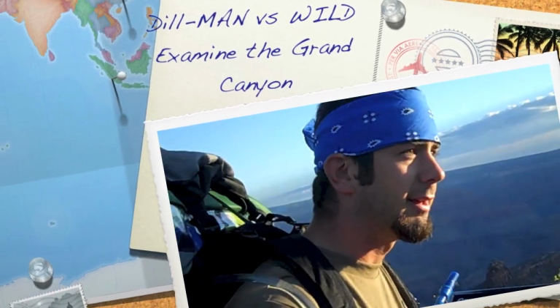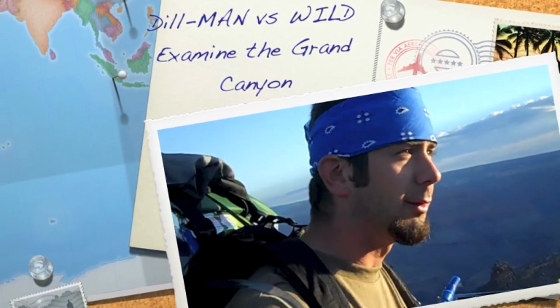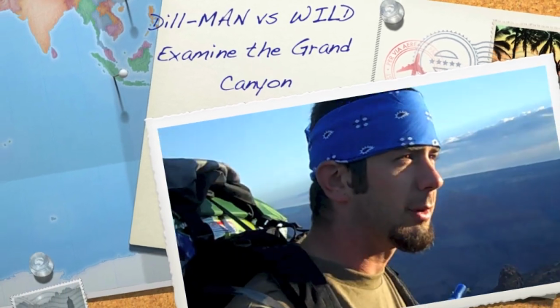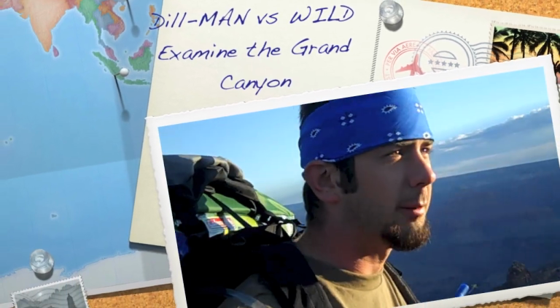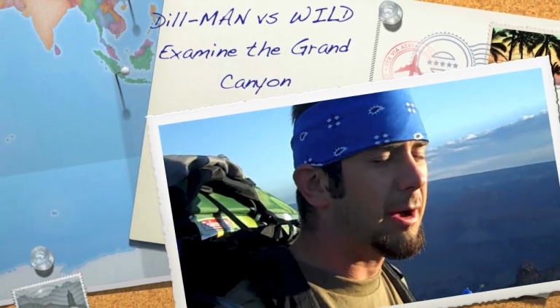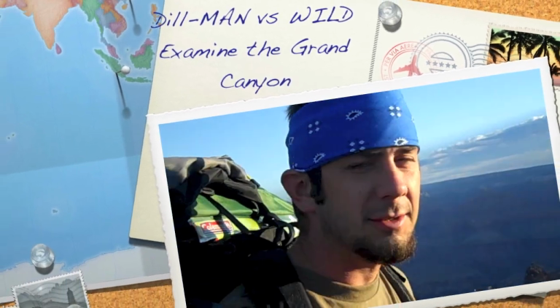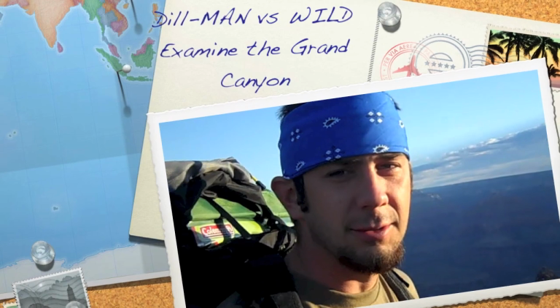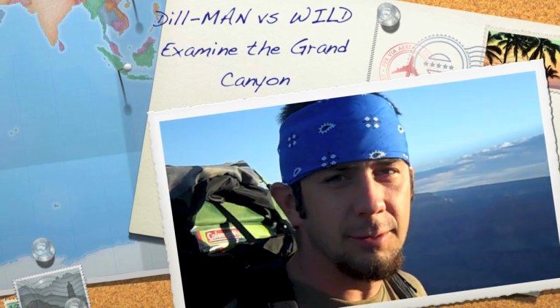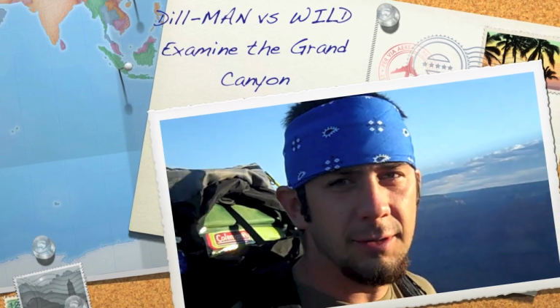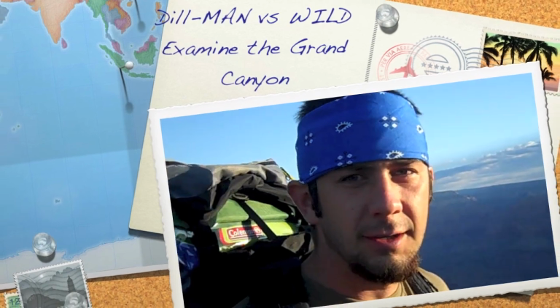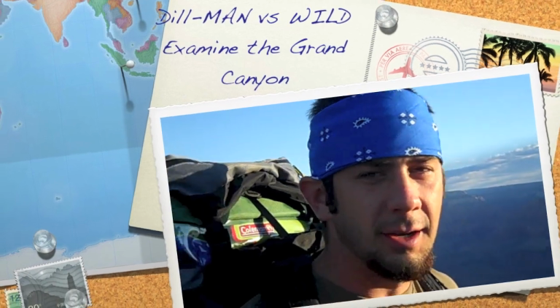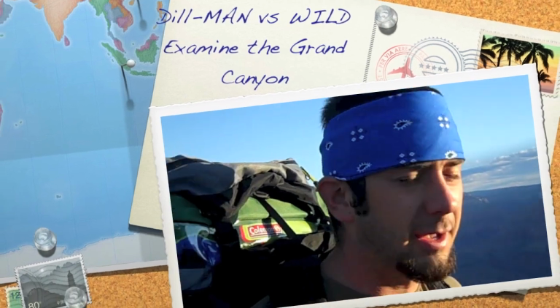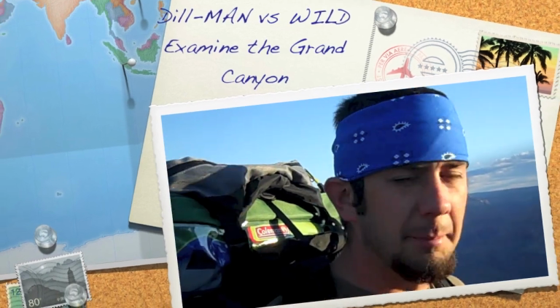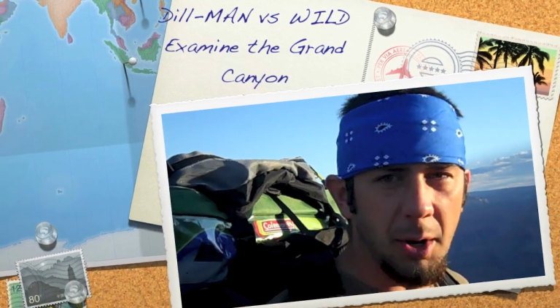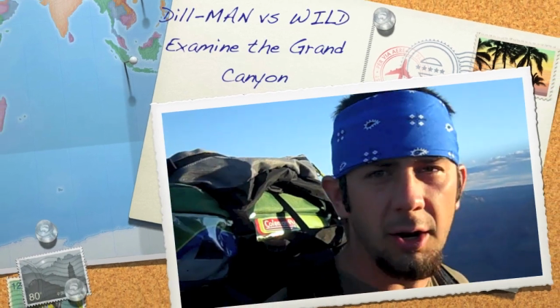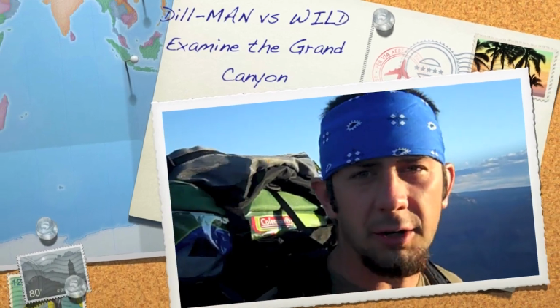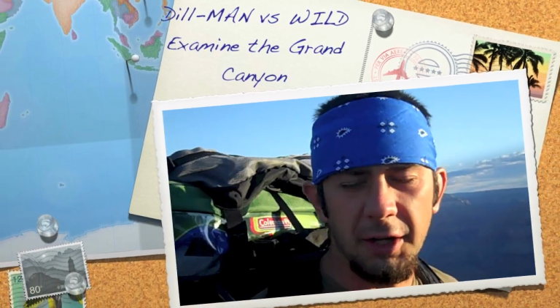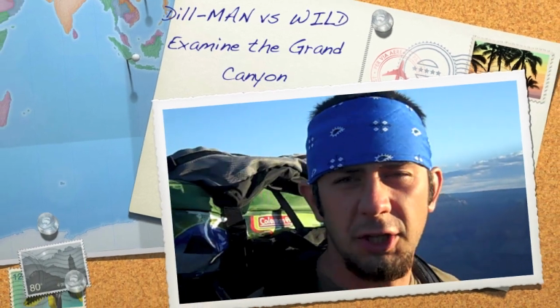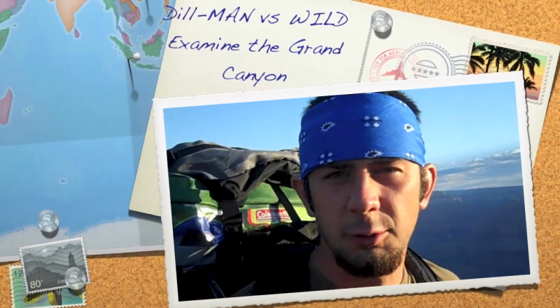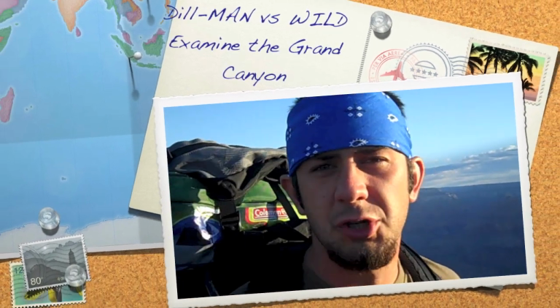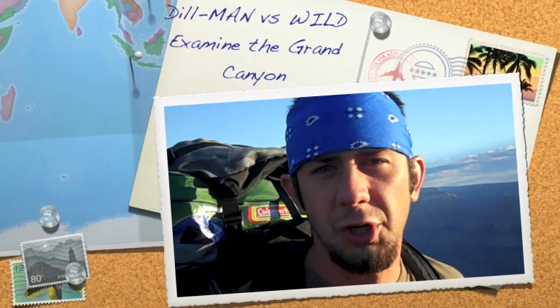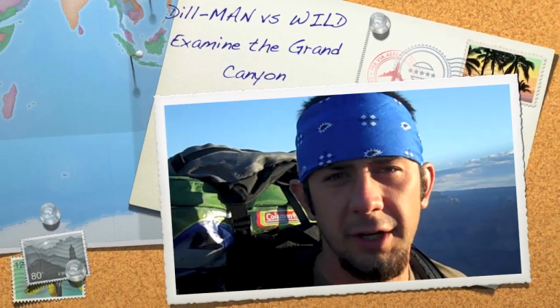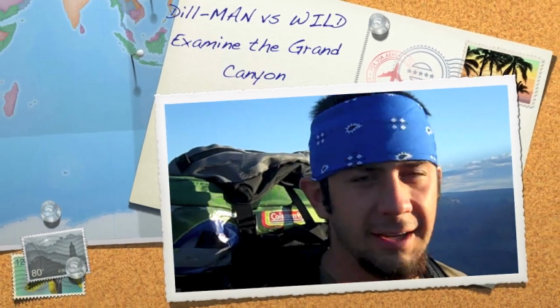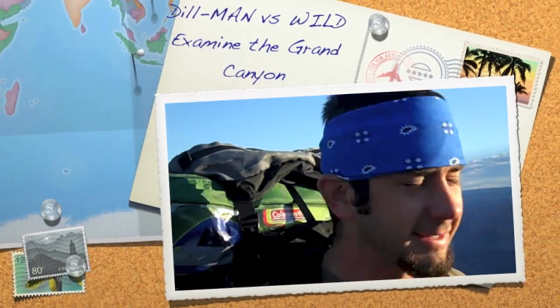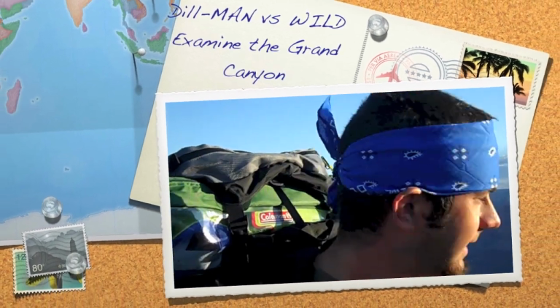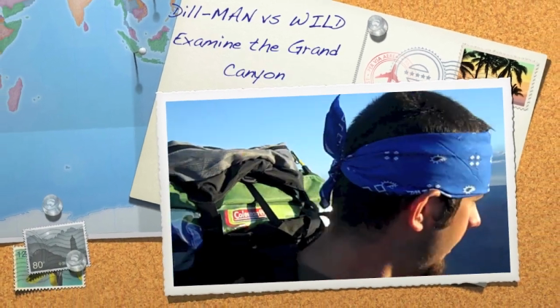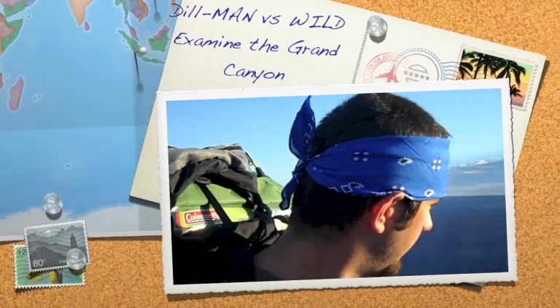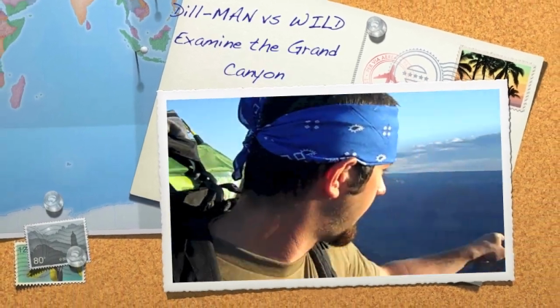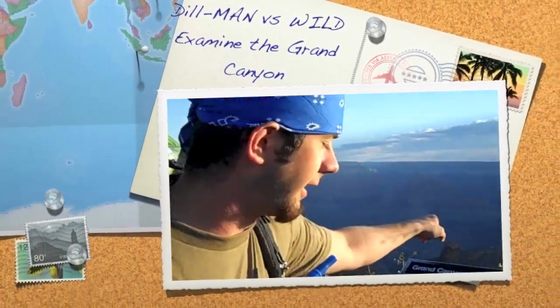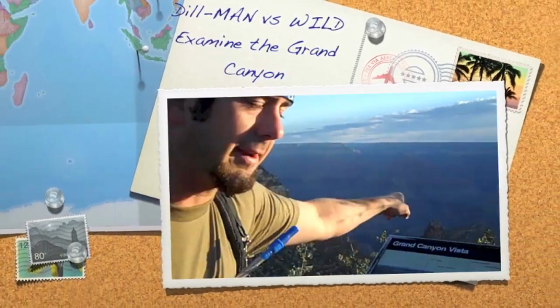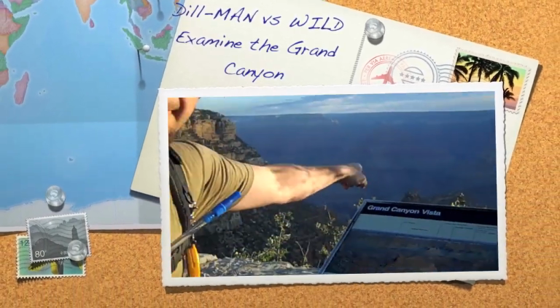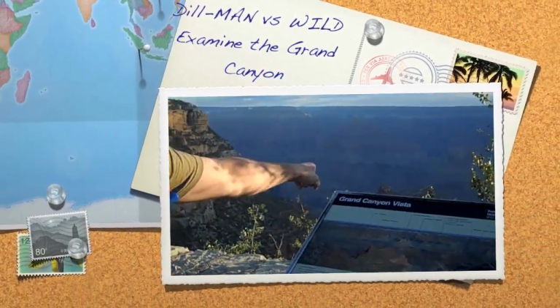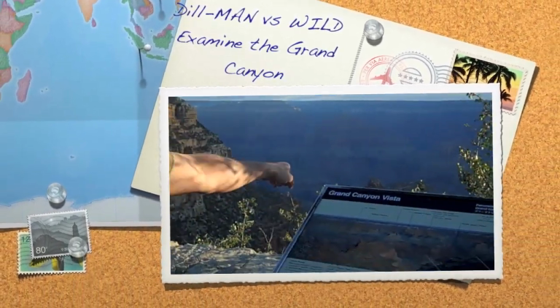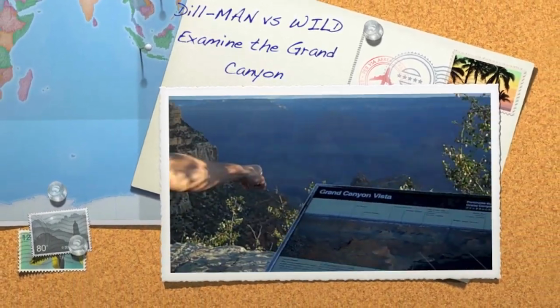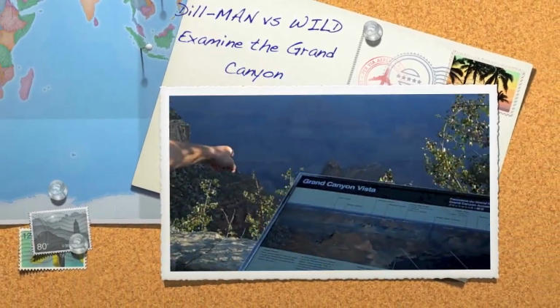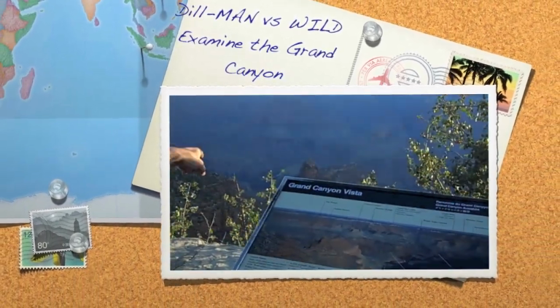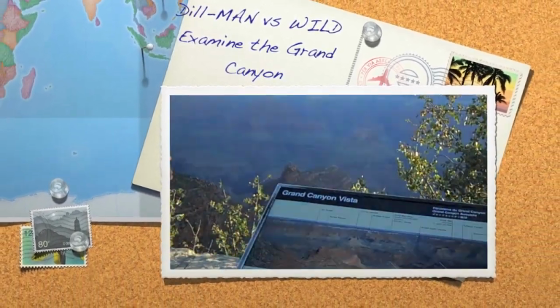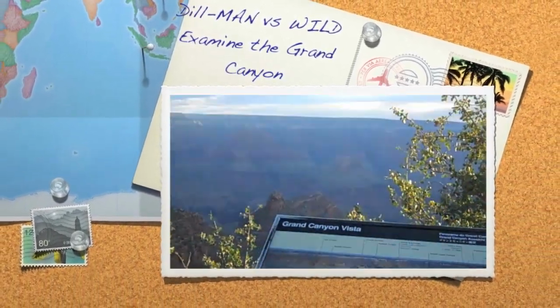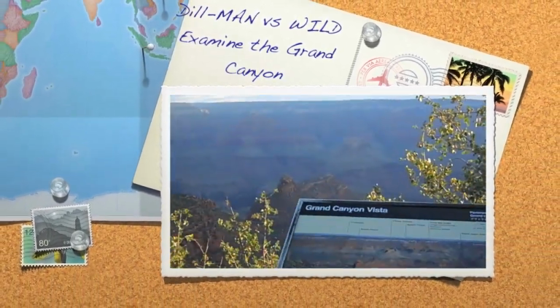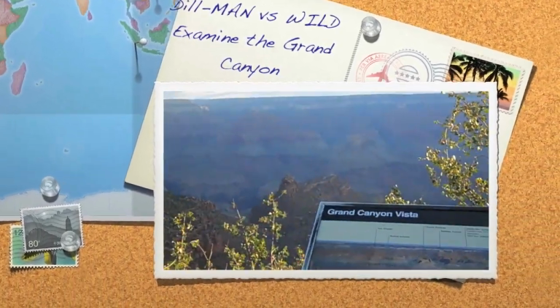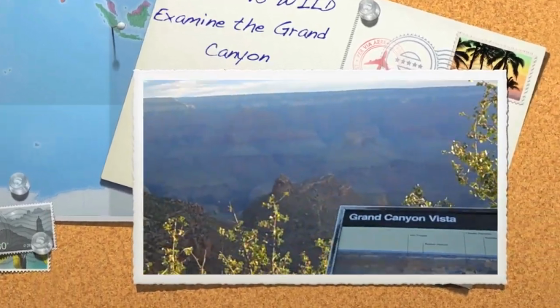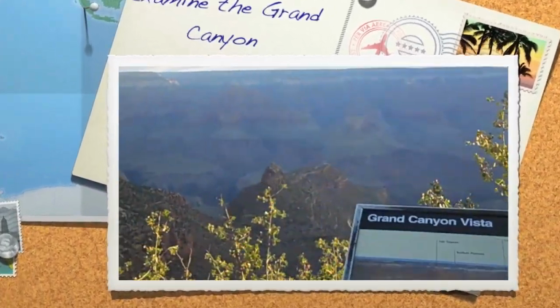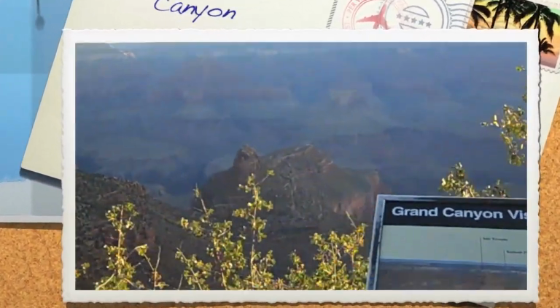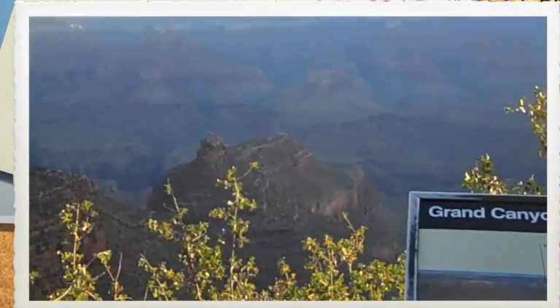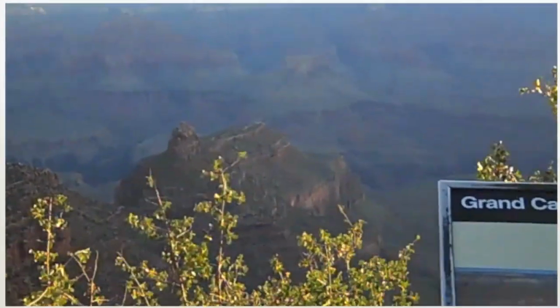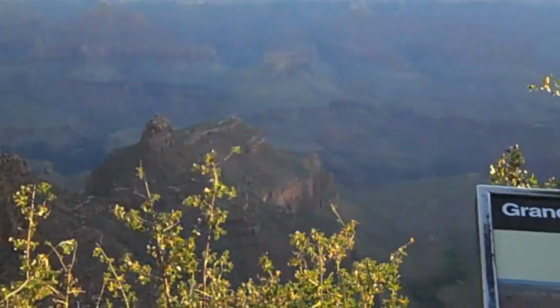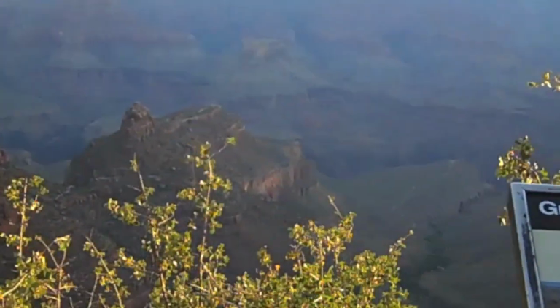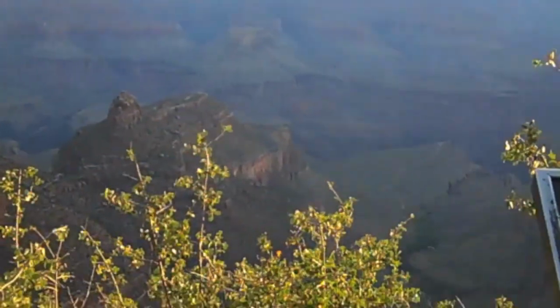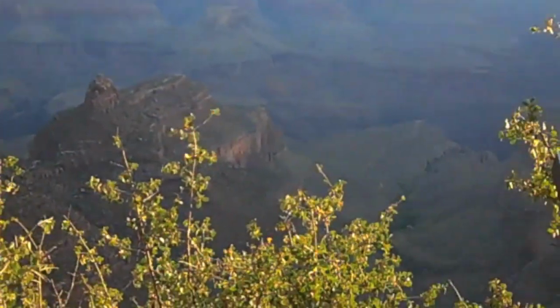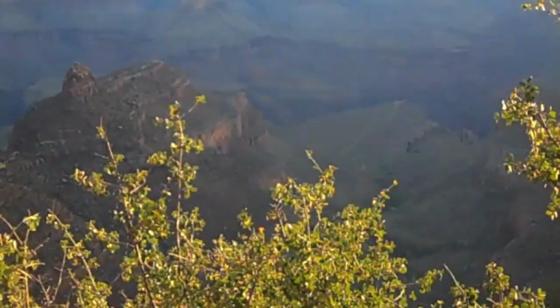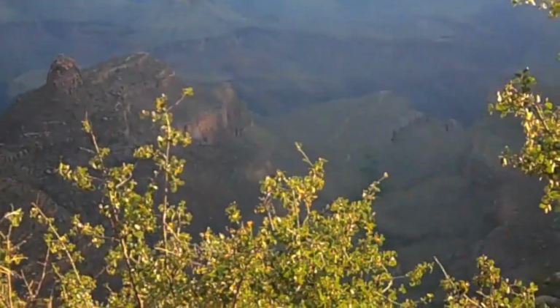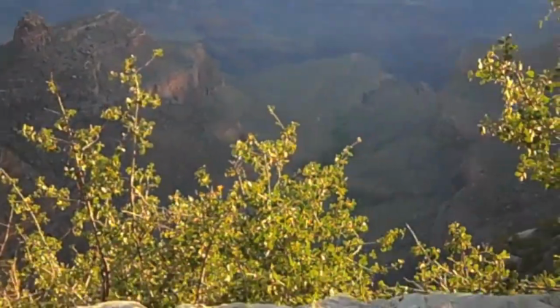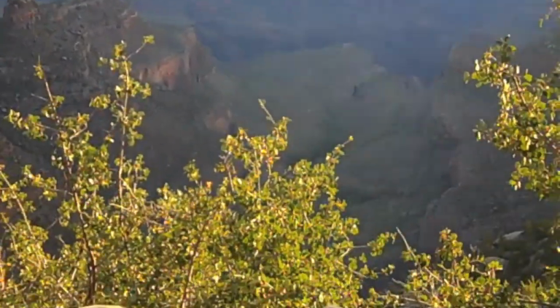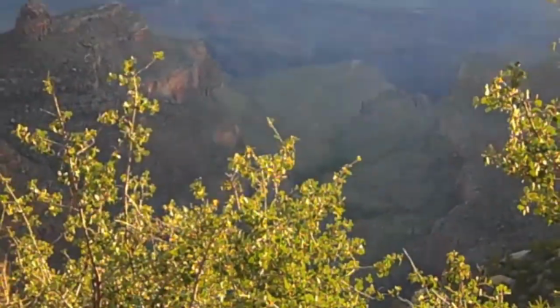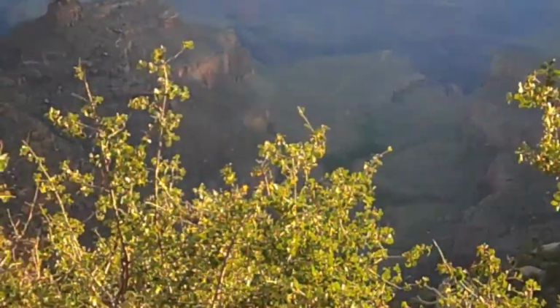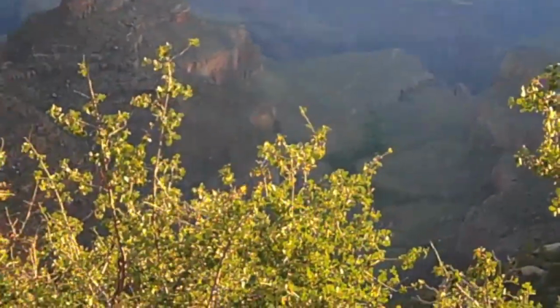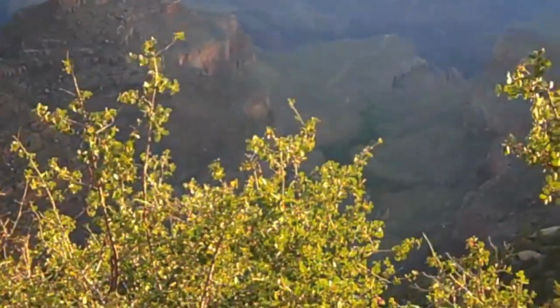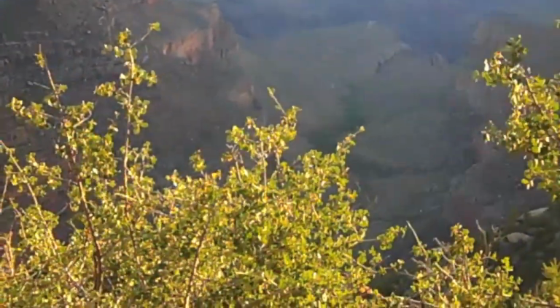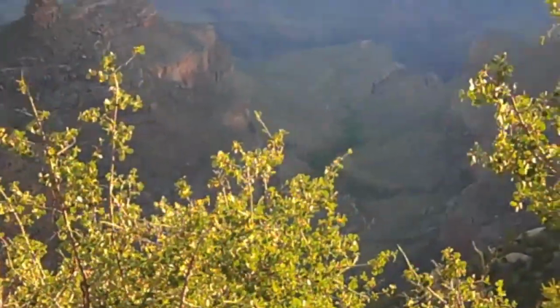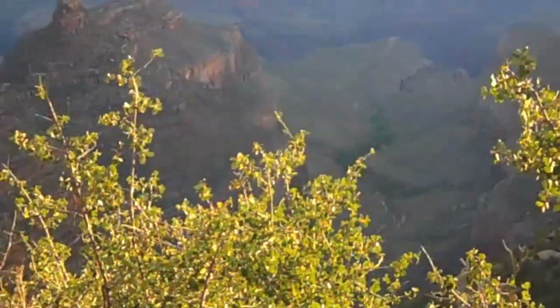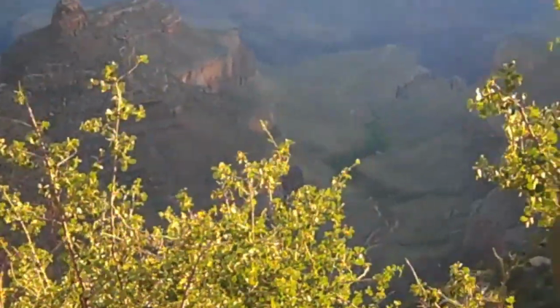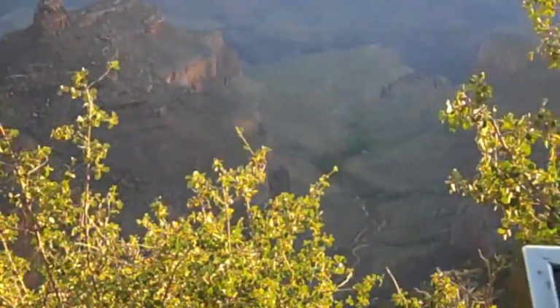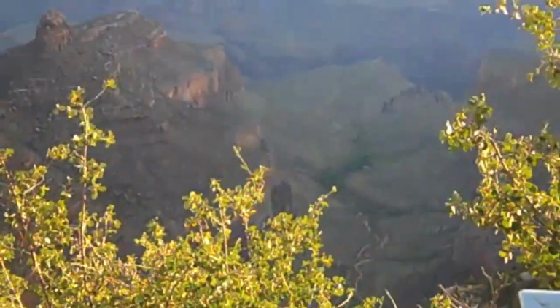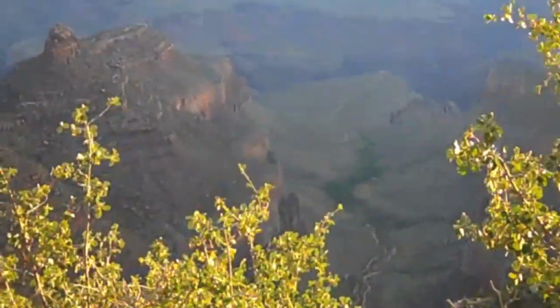We're about to embark on a huge journey down there, down to the bottom of the Grand Canyon.